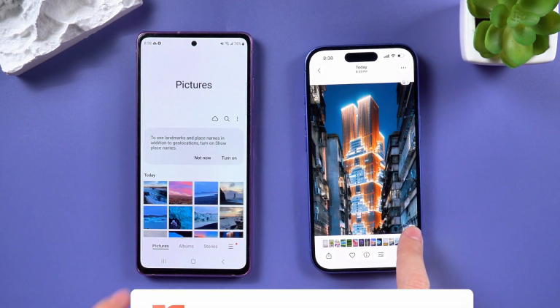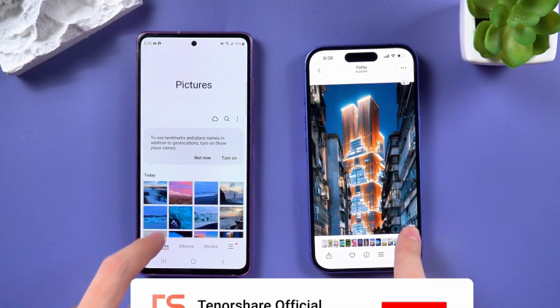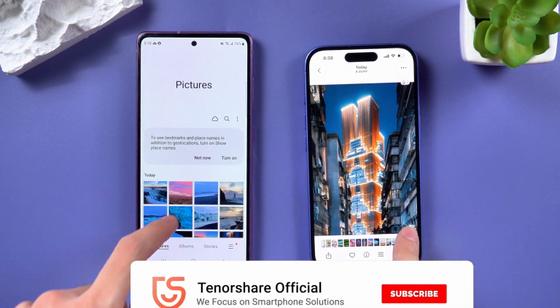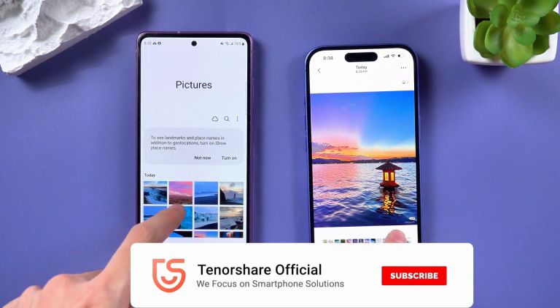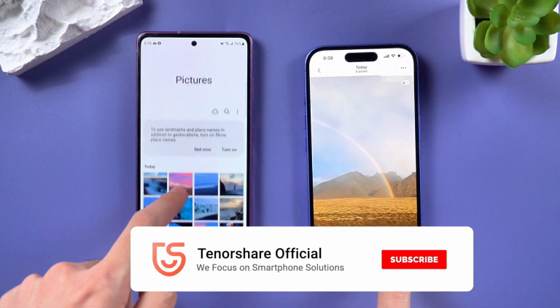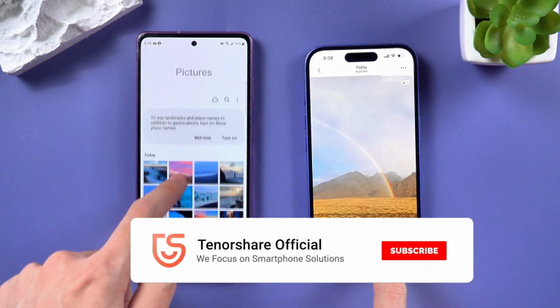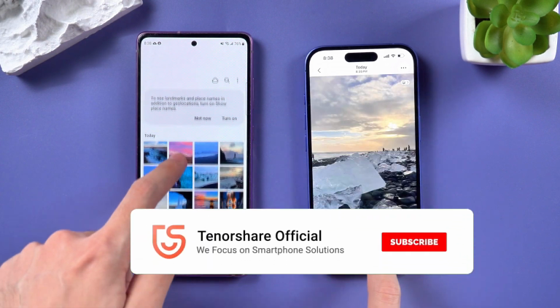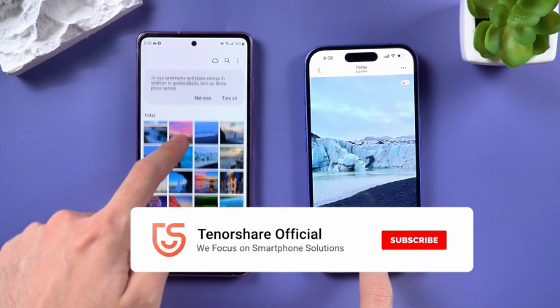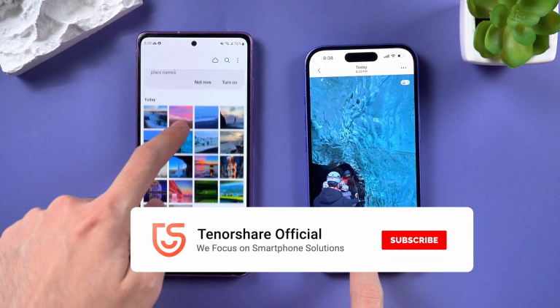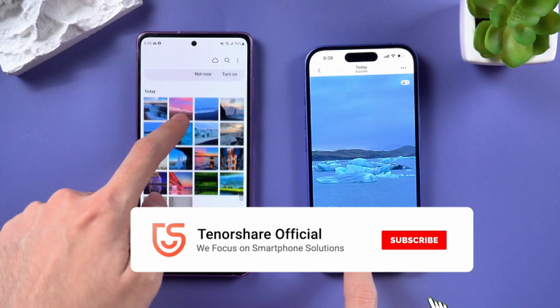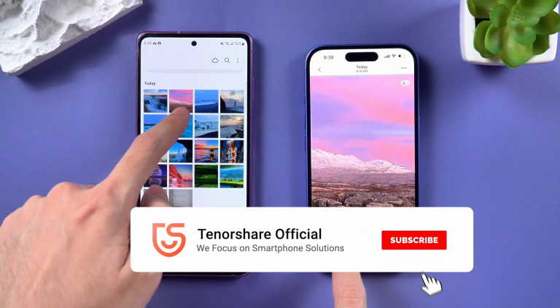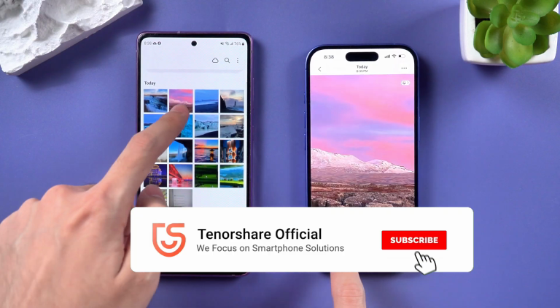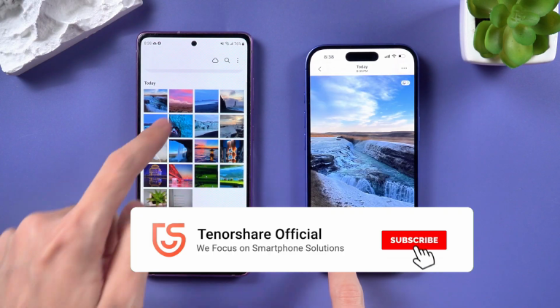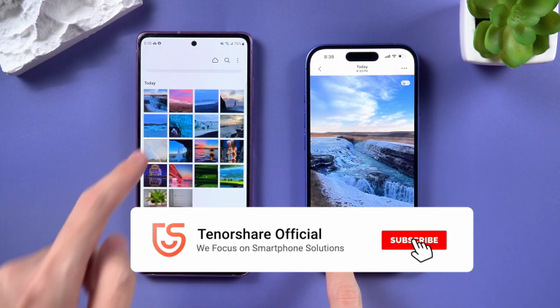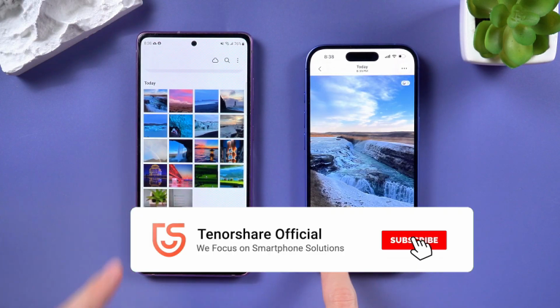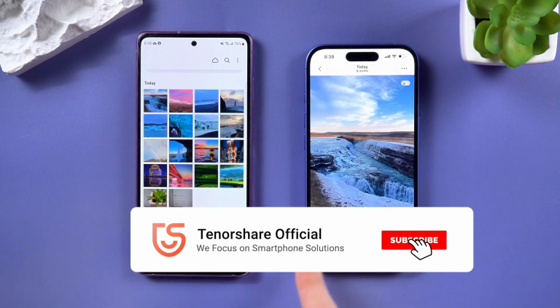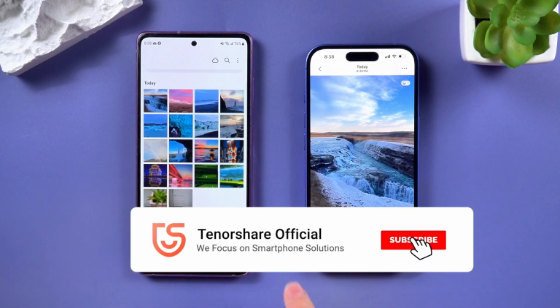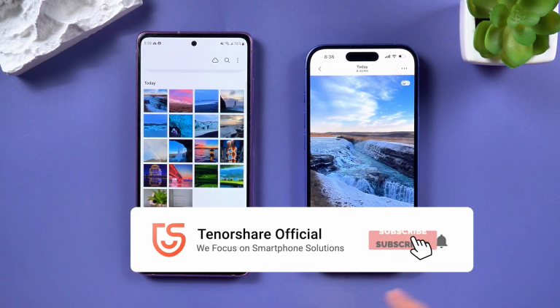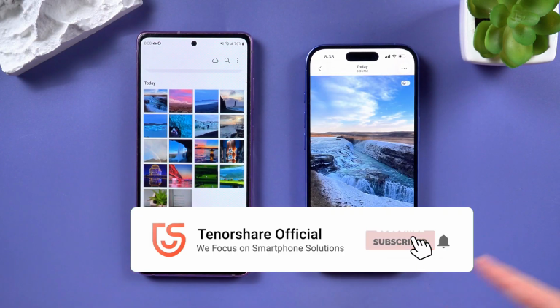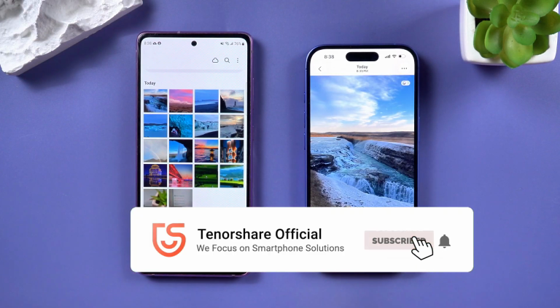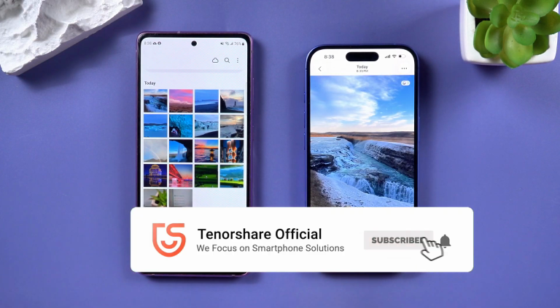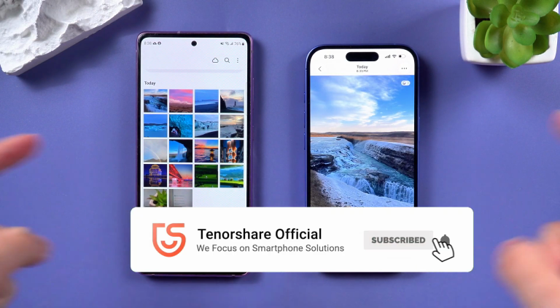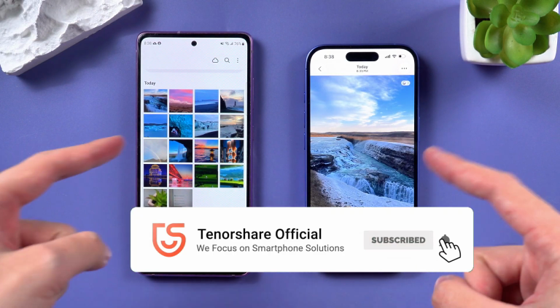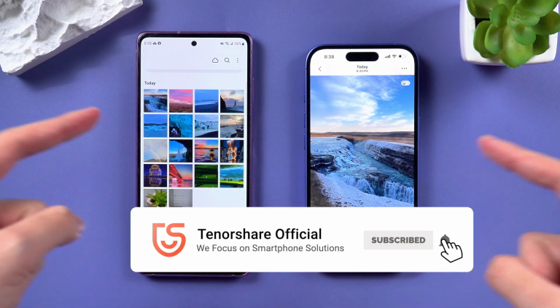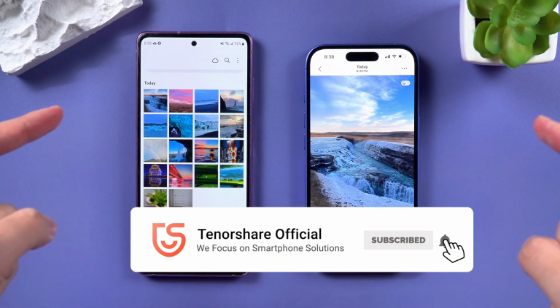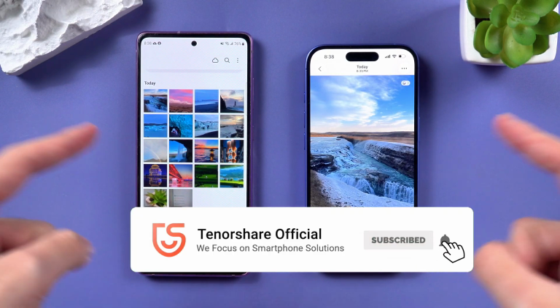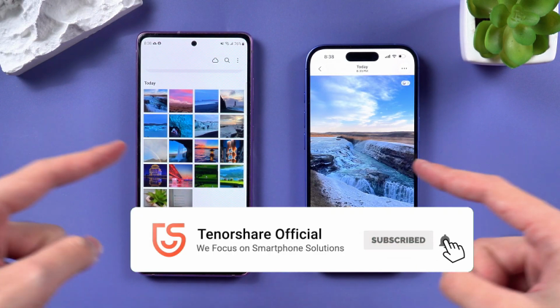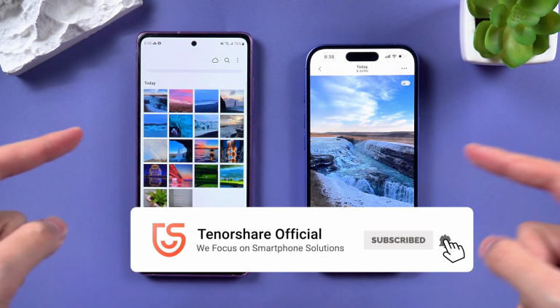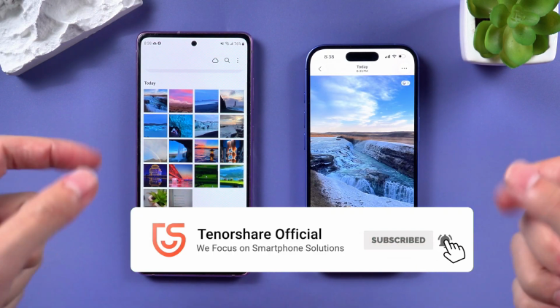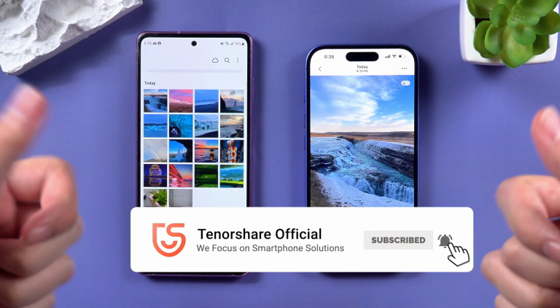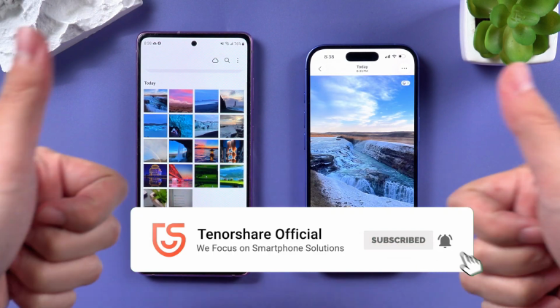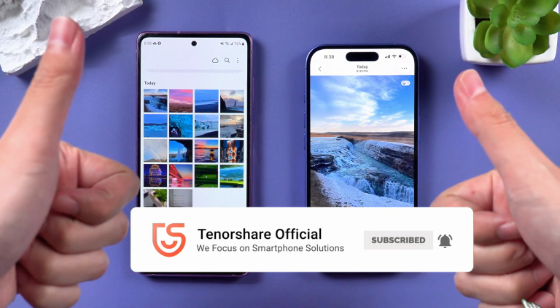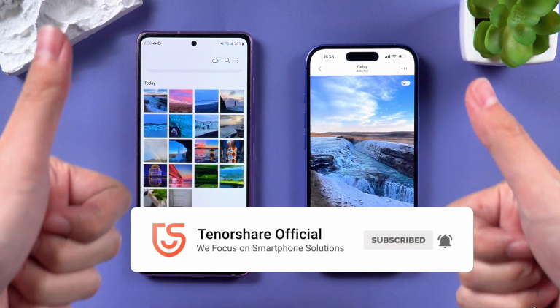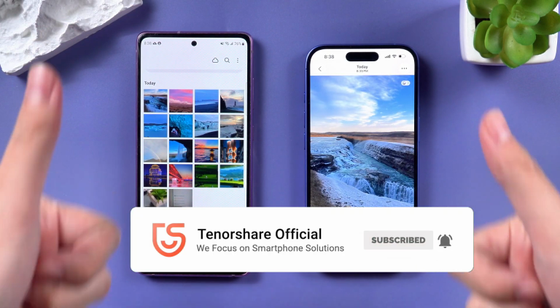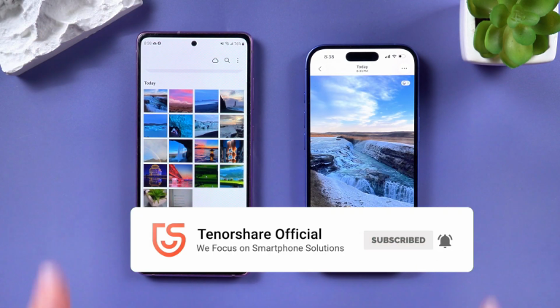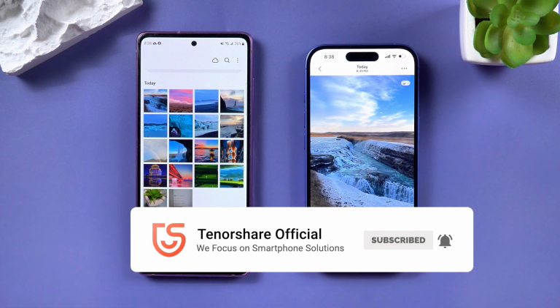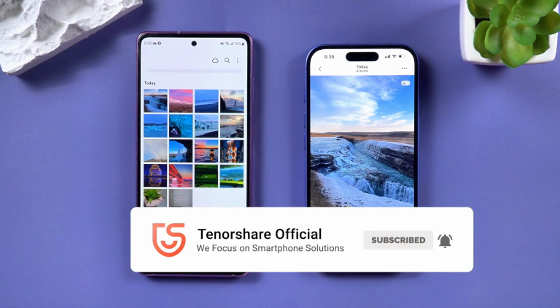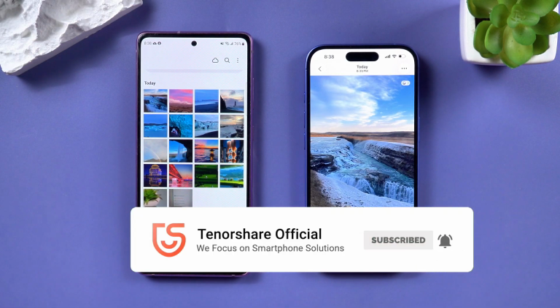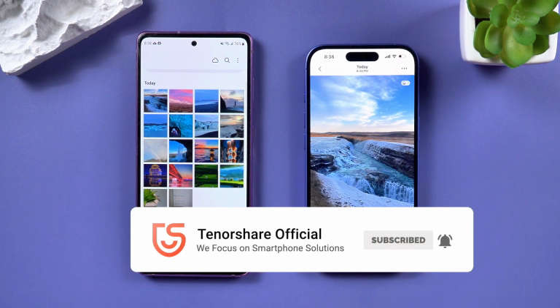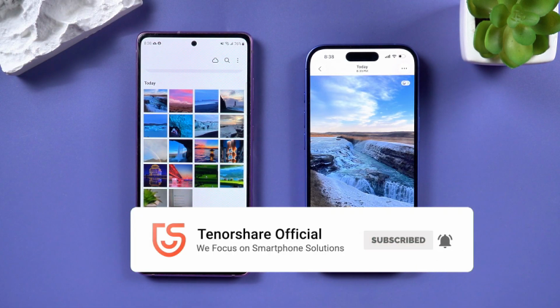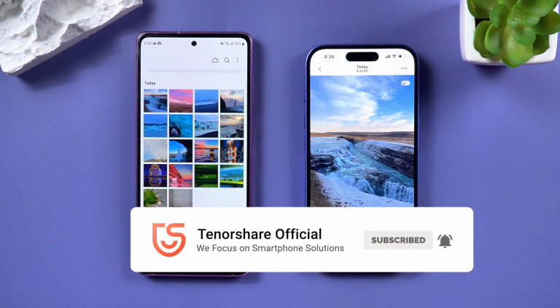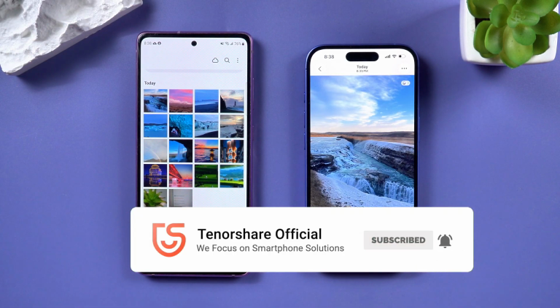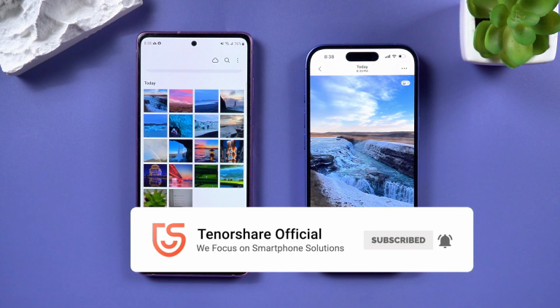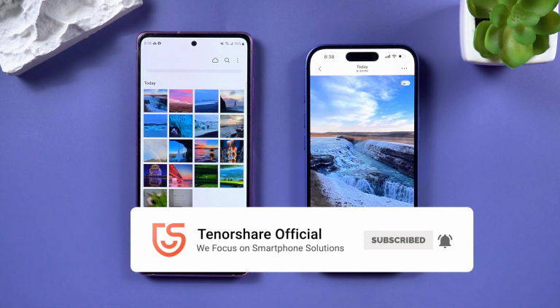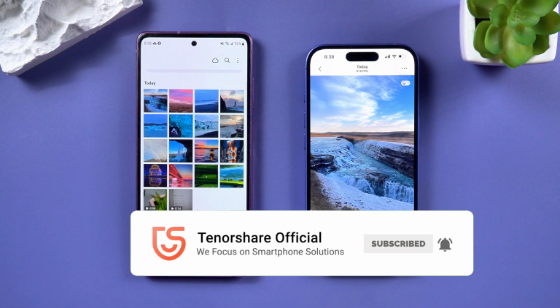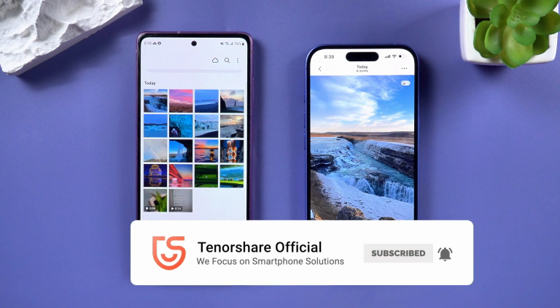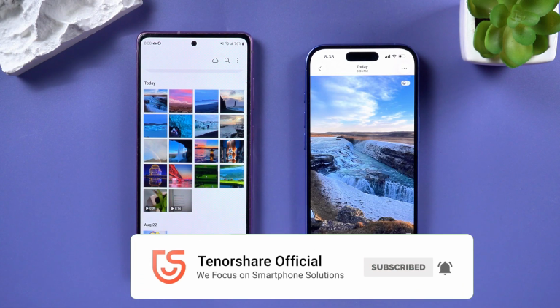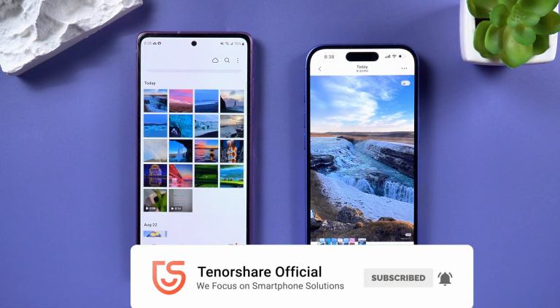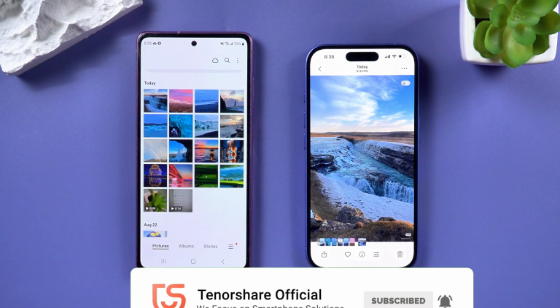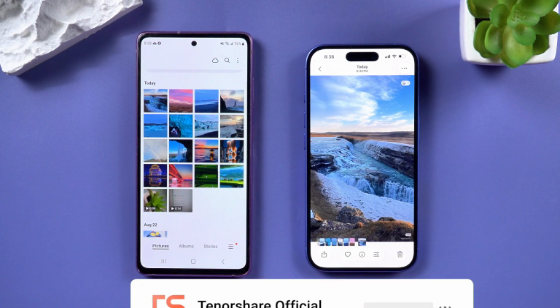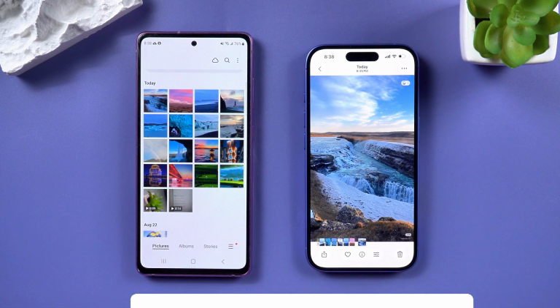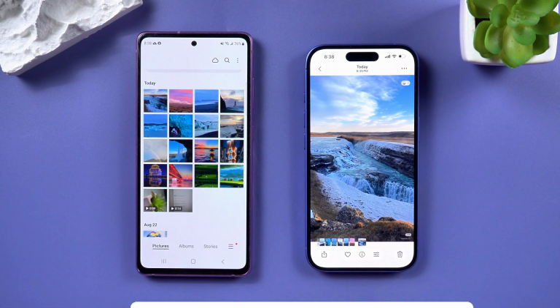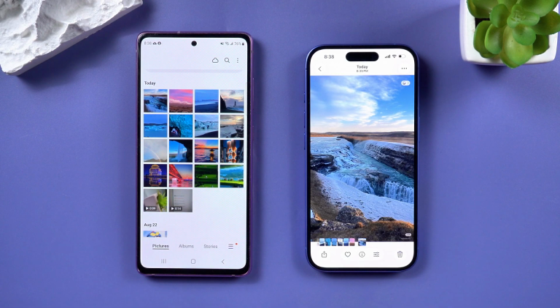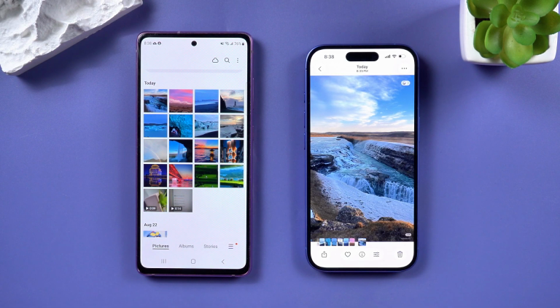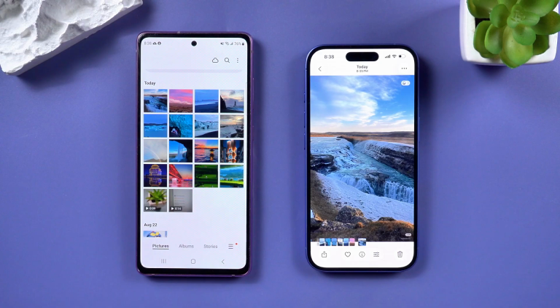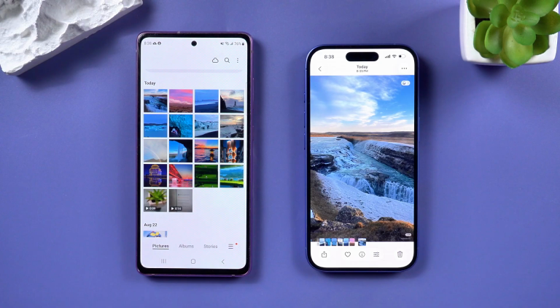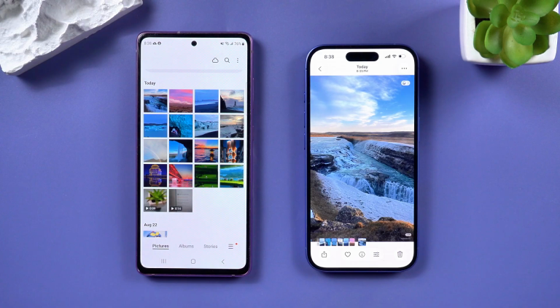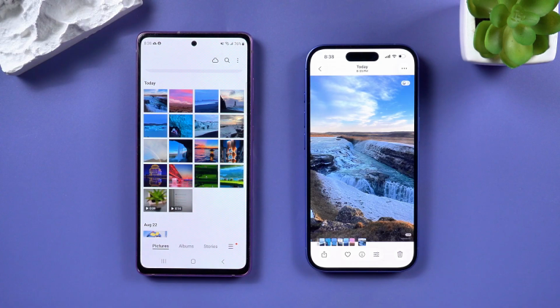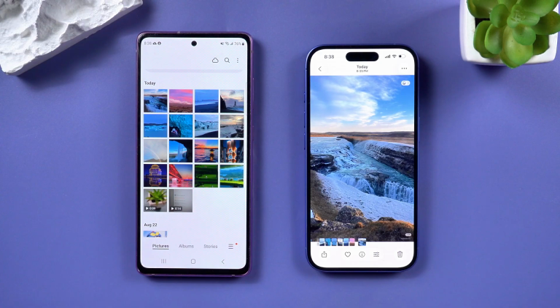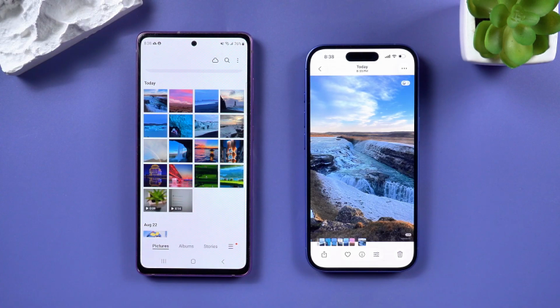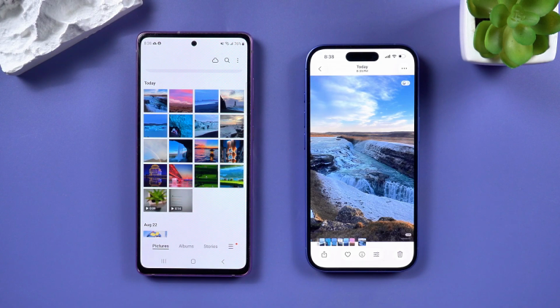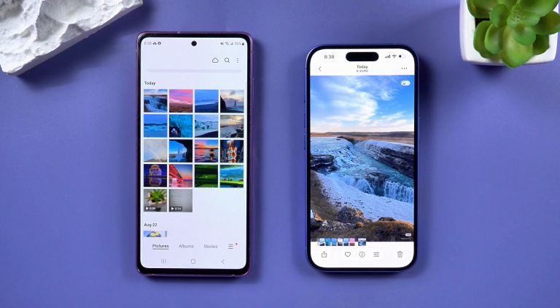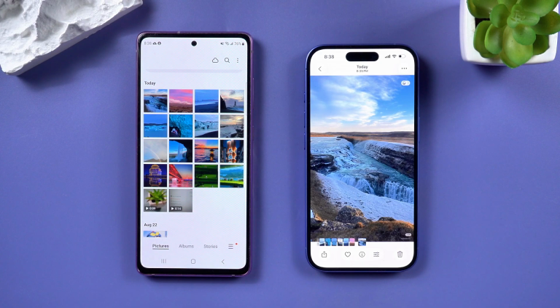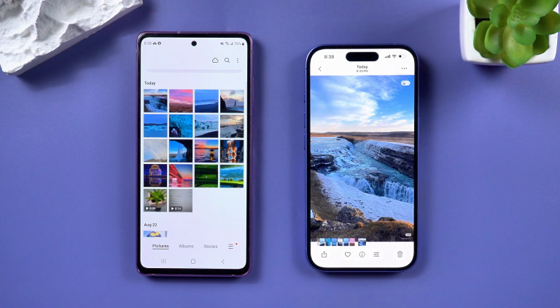If this video helped, make sure to like and share it with friends who might need it. Thanks for watching, and I'll catch you in the next one.